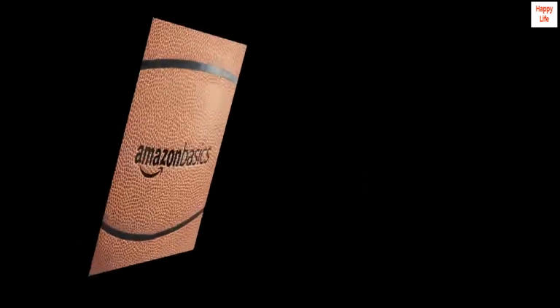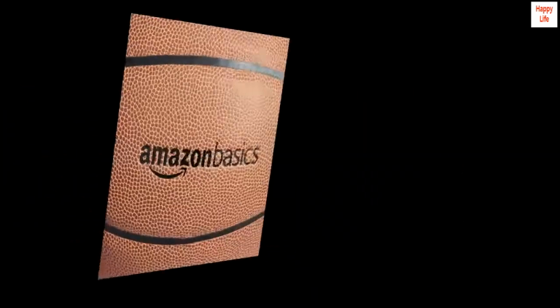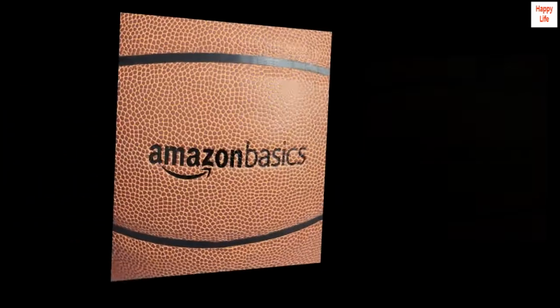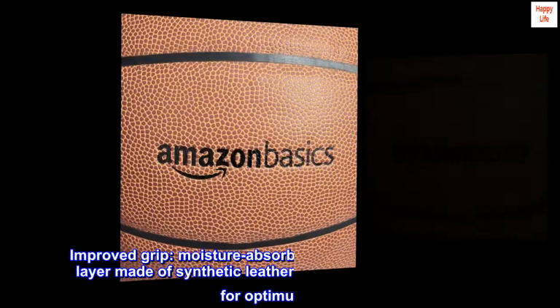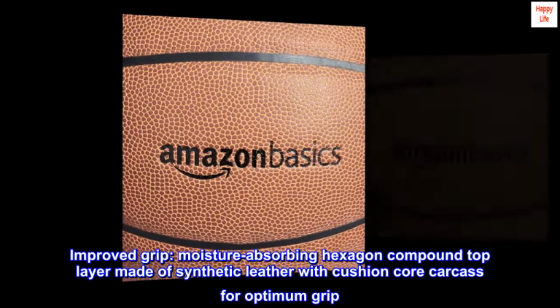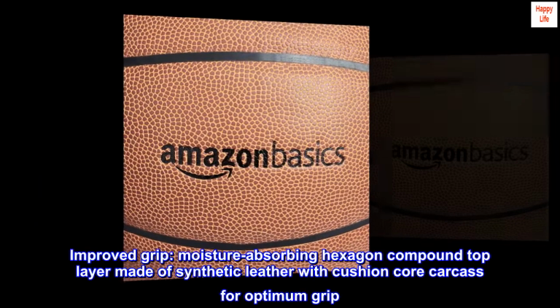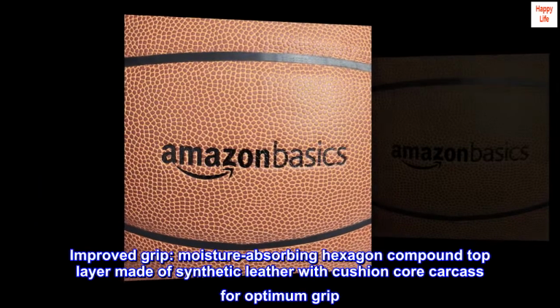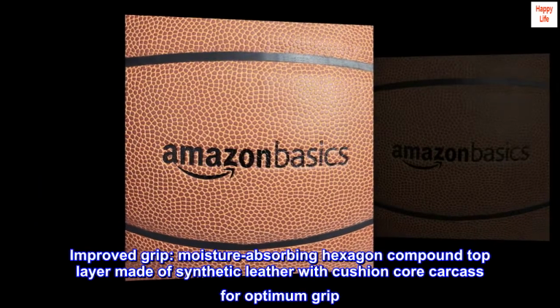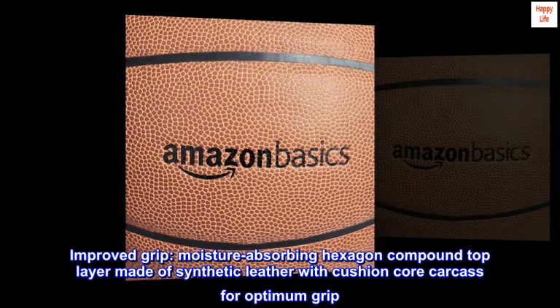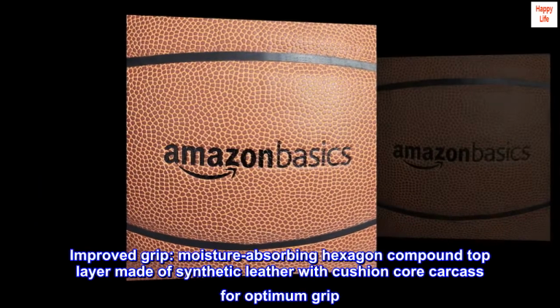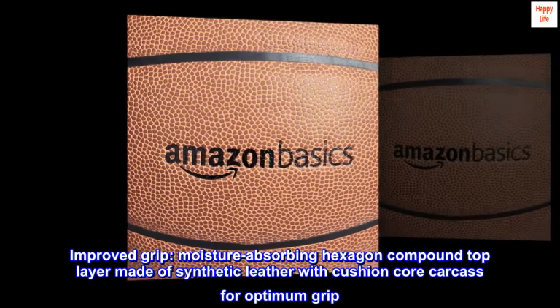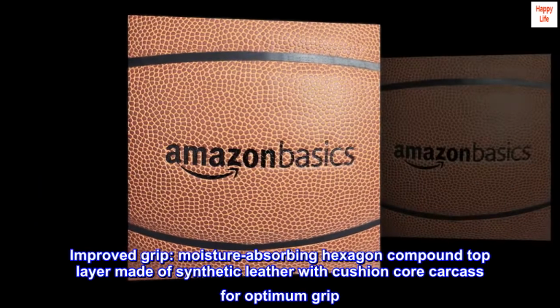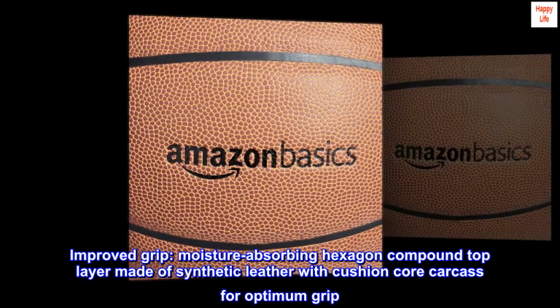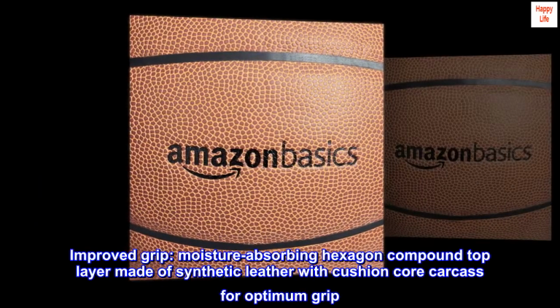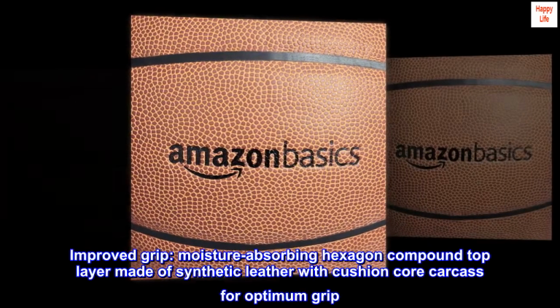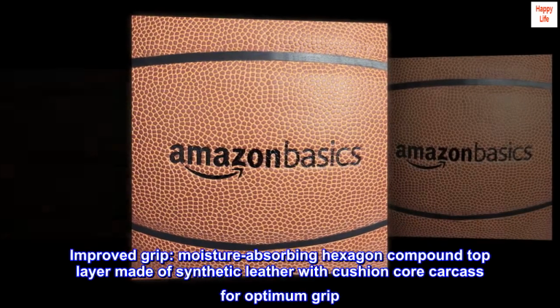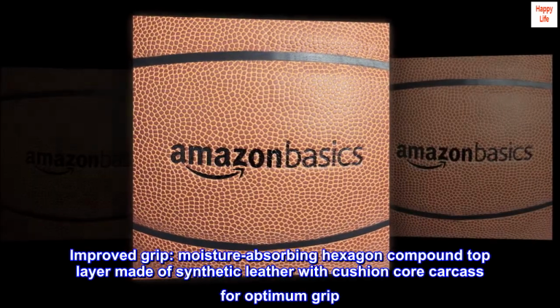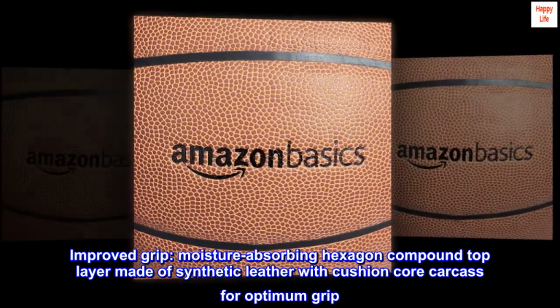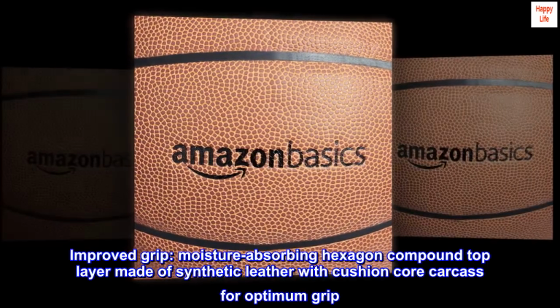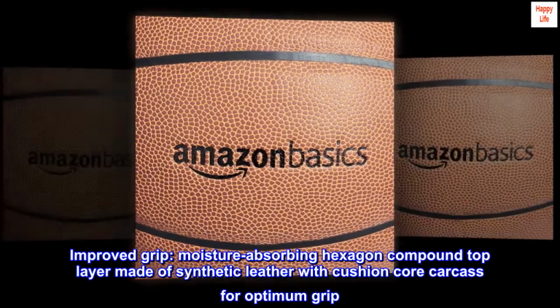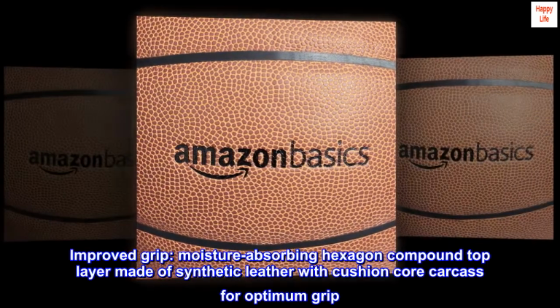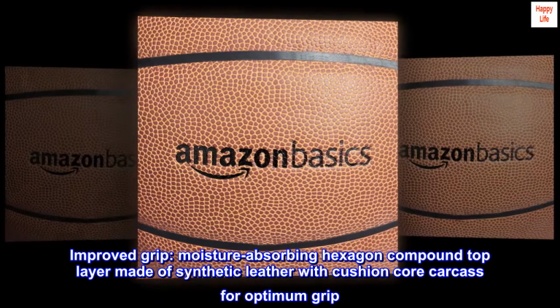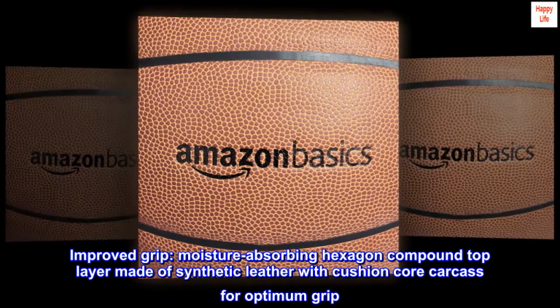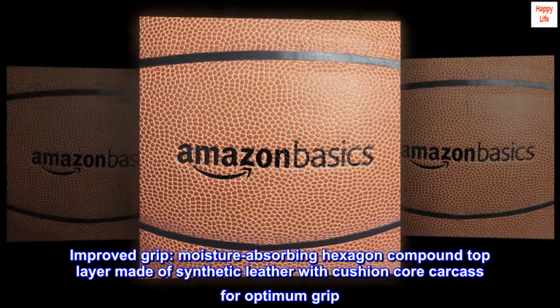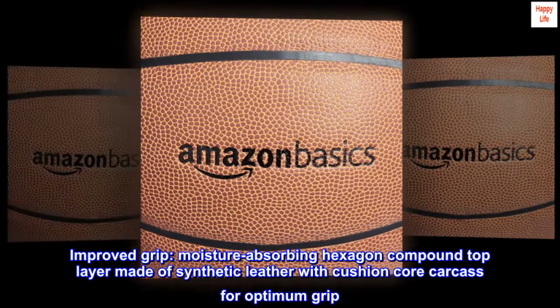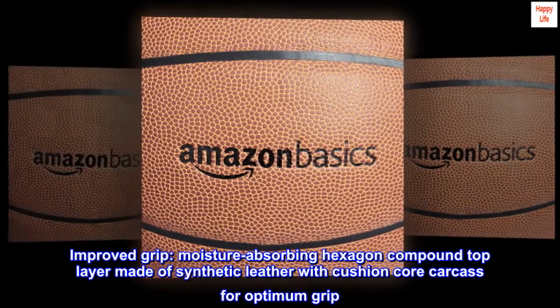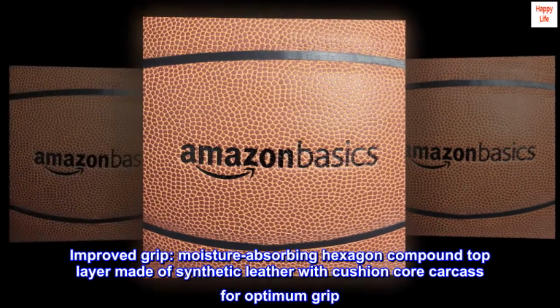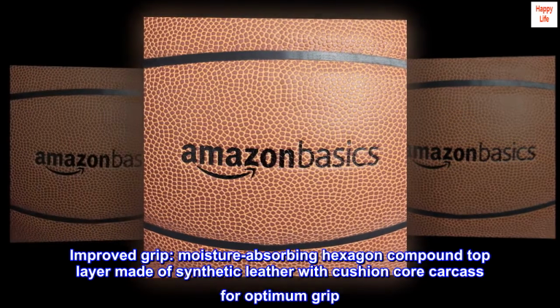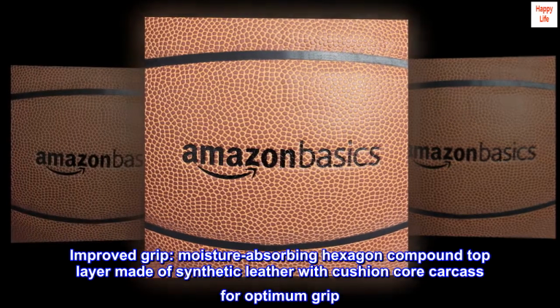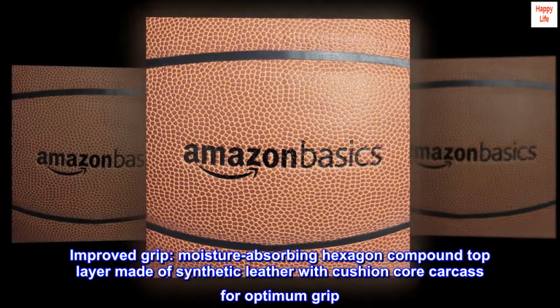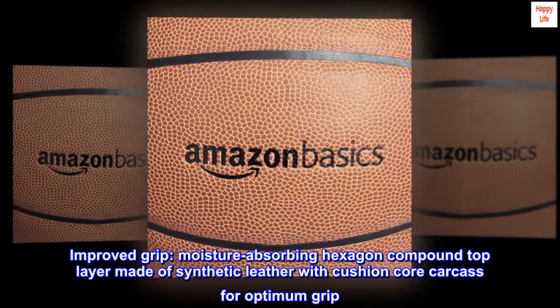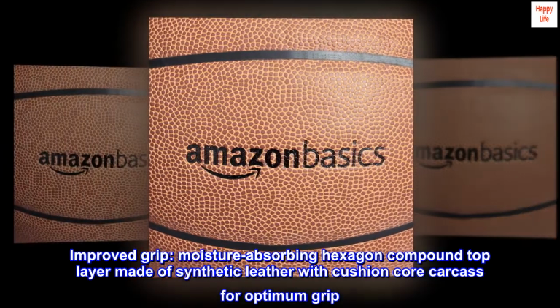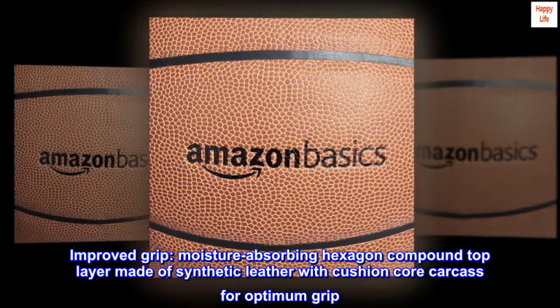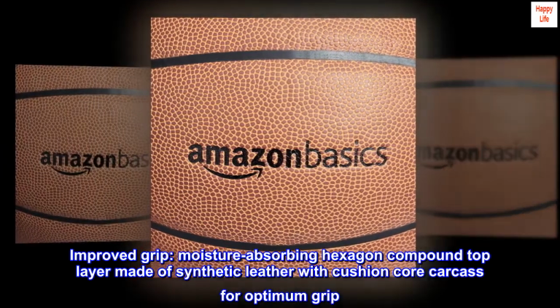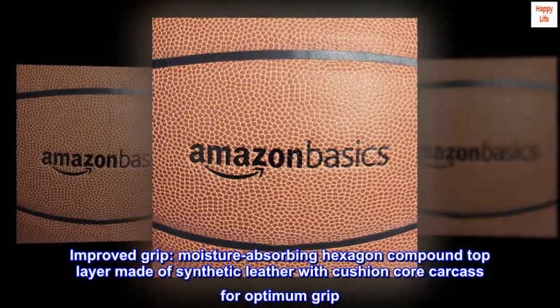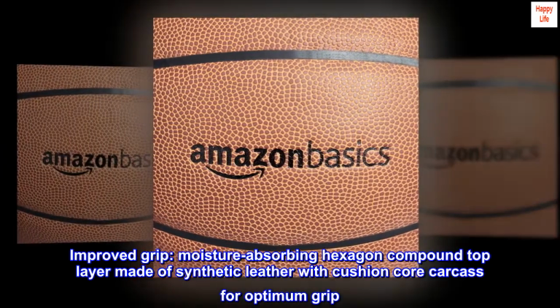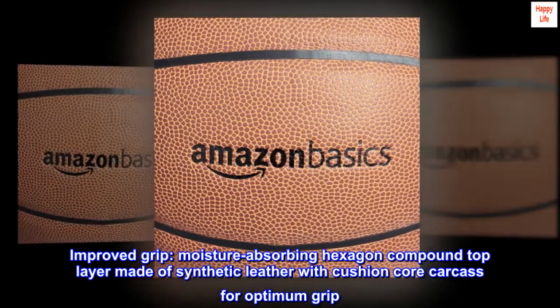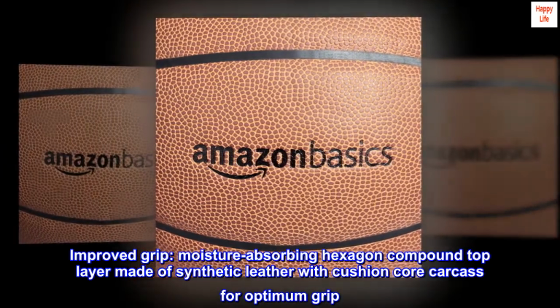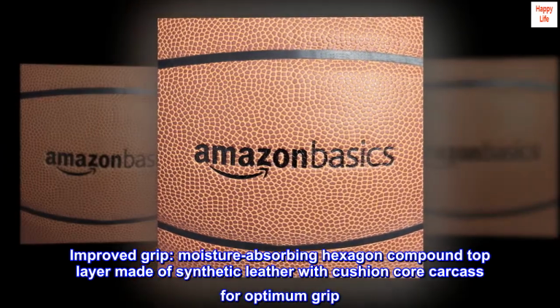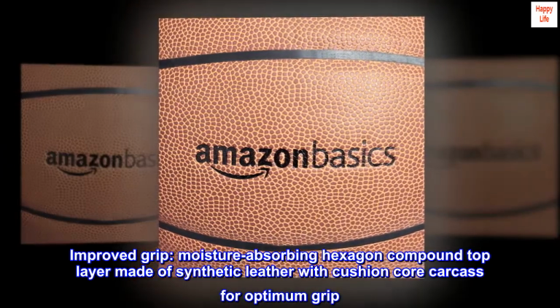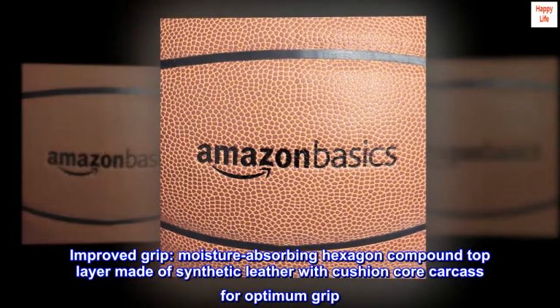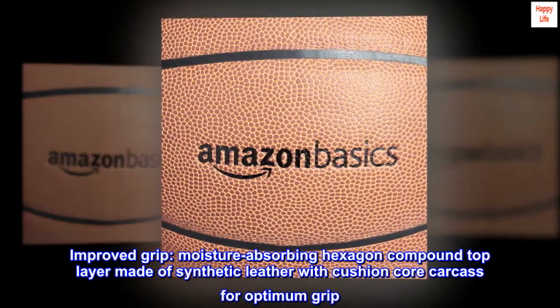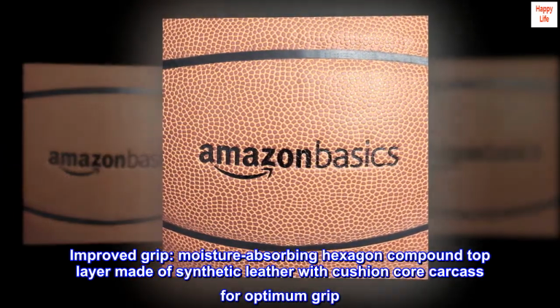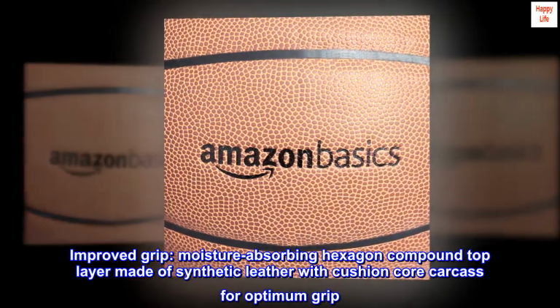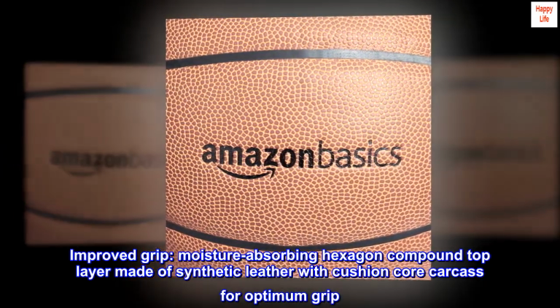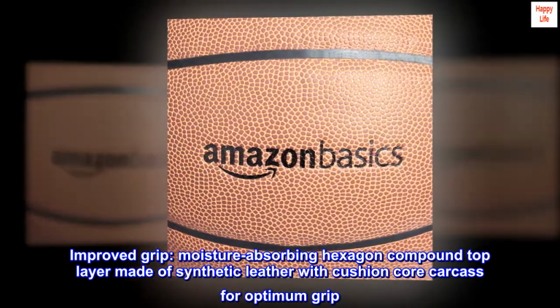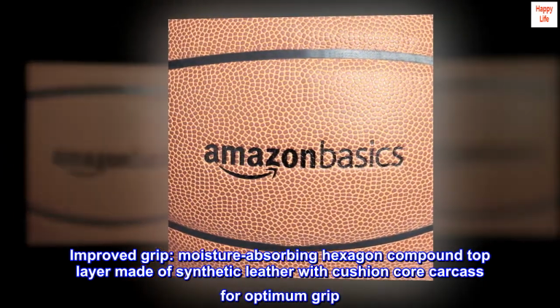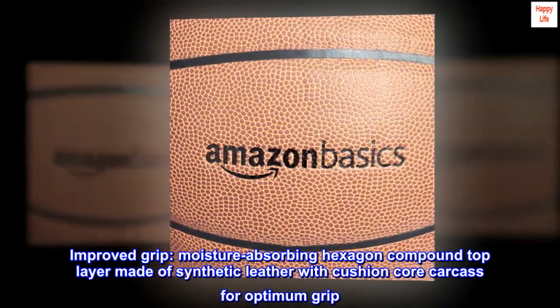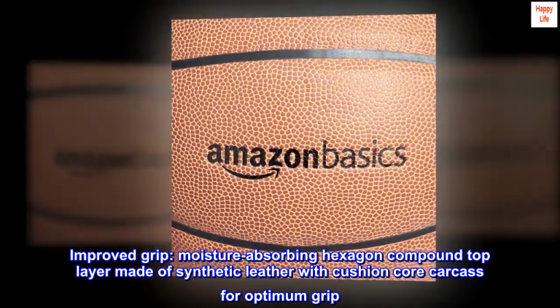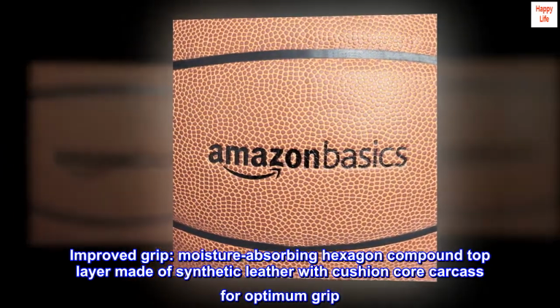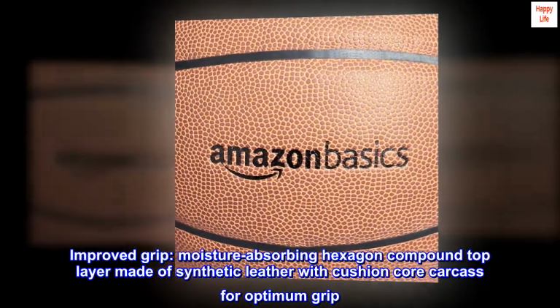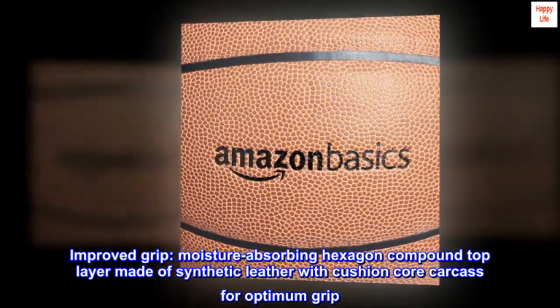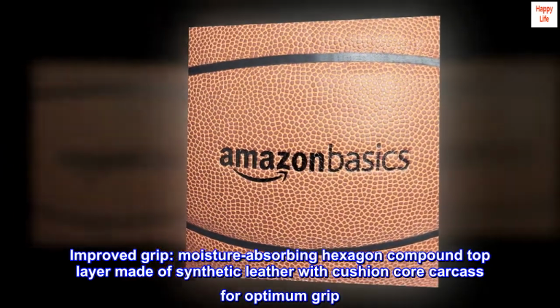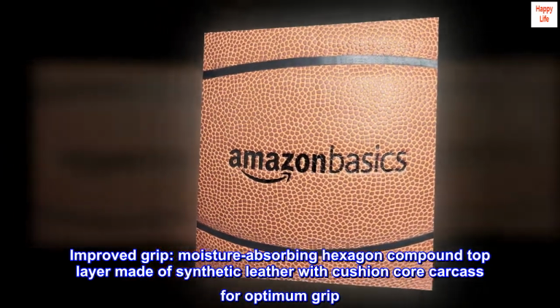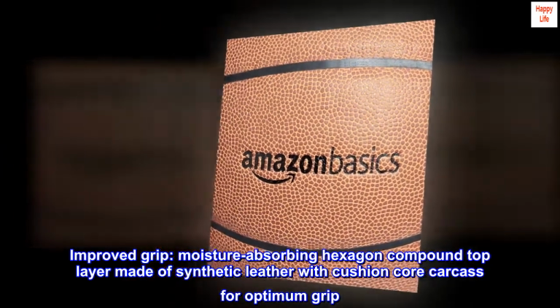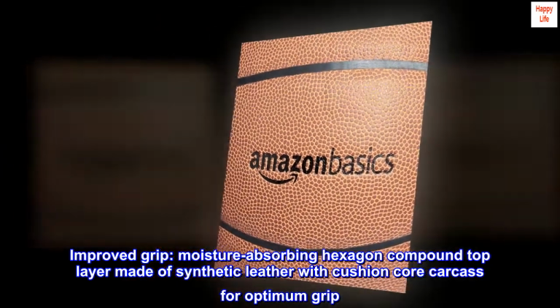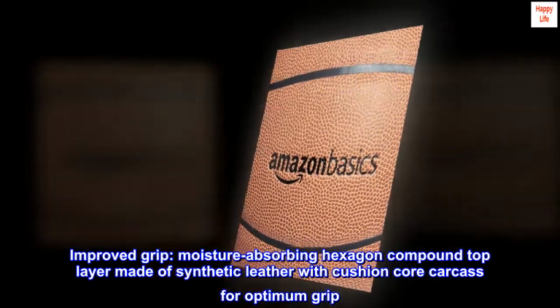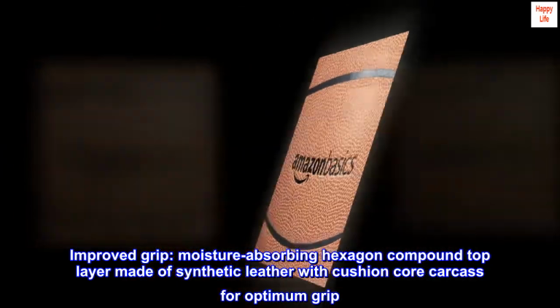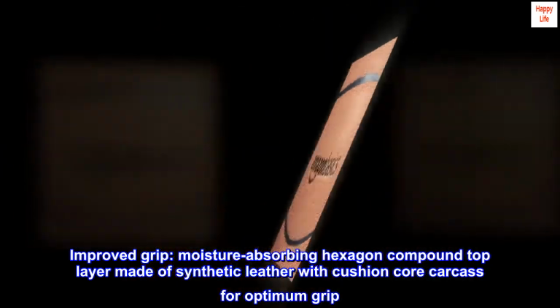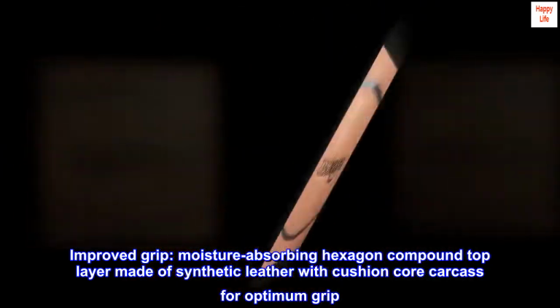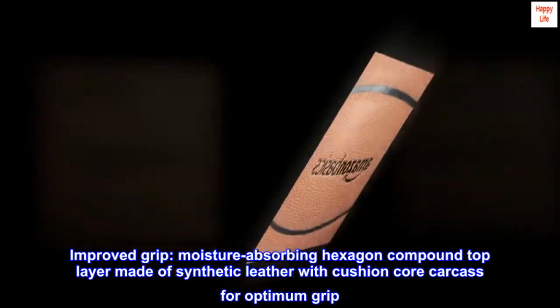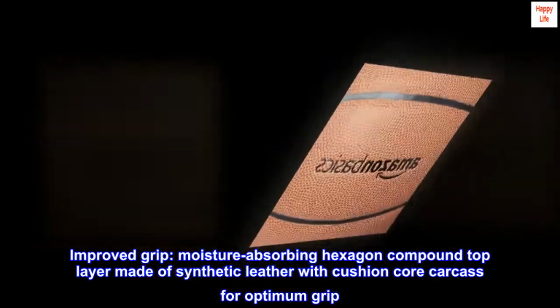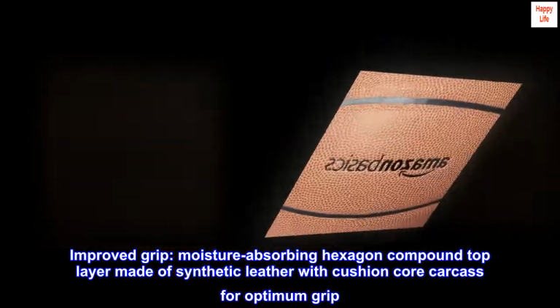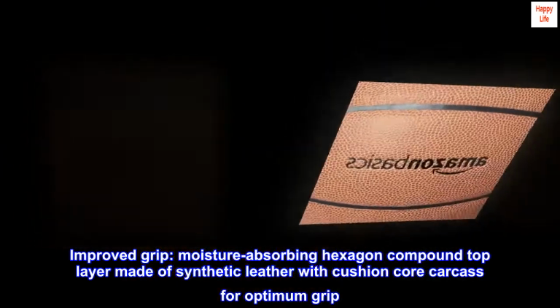Improved grip. Moisture-absorbing hexagon compound top layer made of synthetic leather with cushion core carcass for optimum grip.